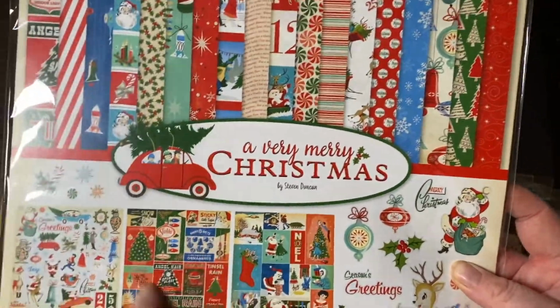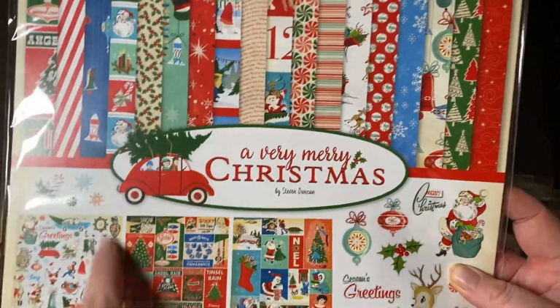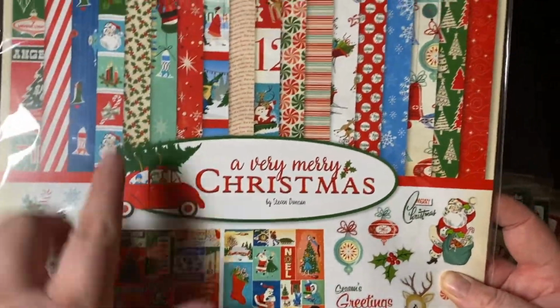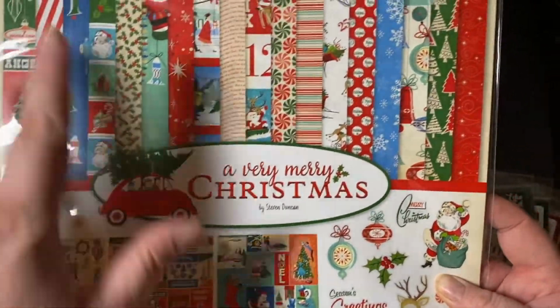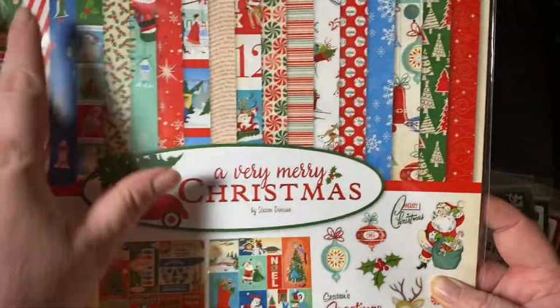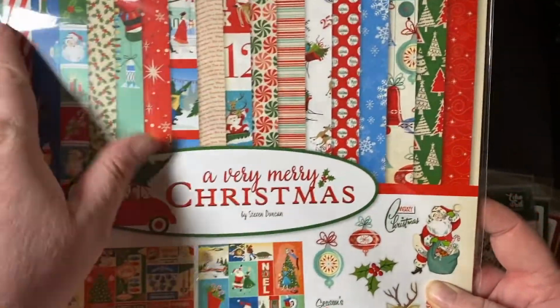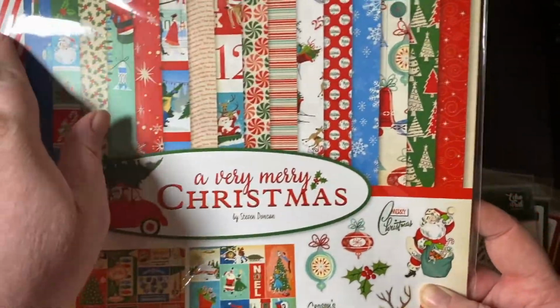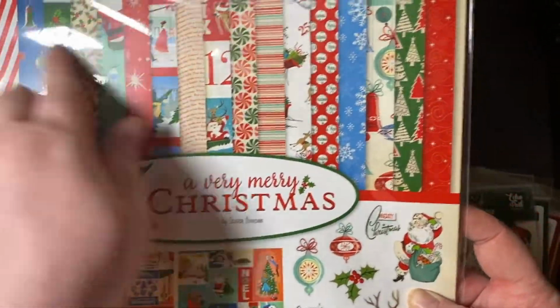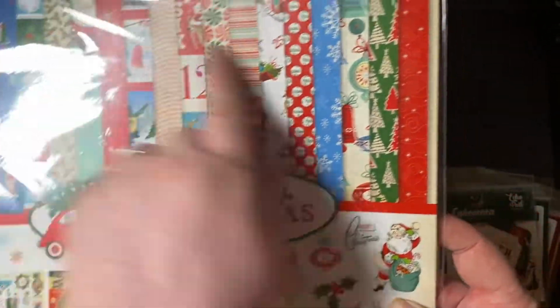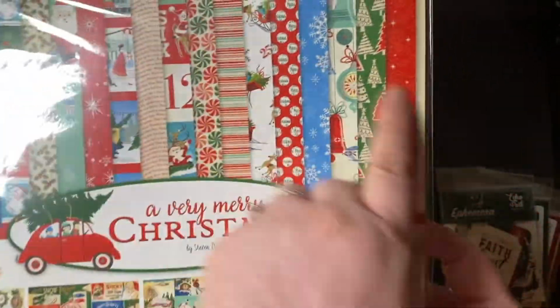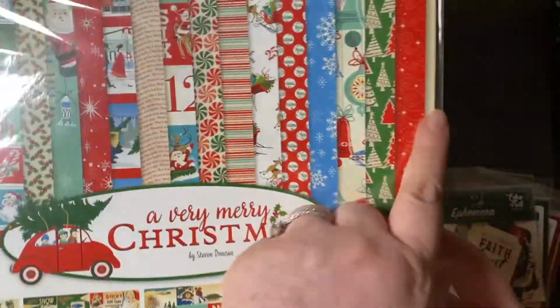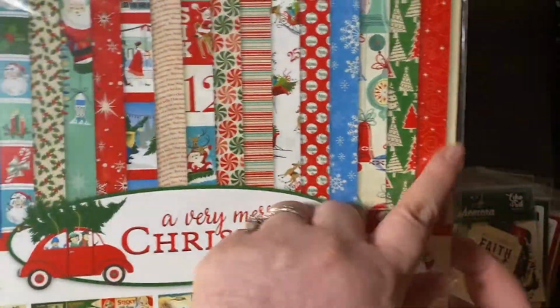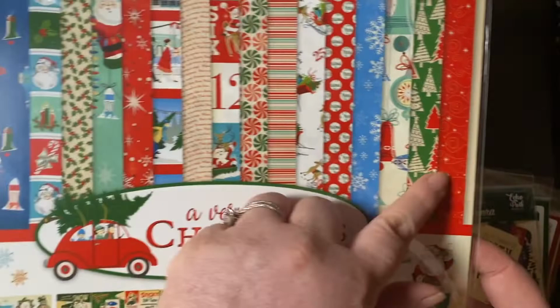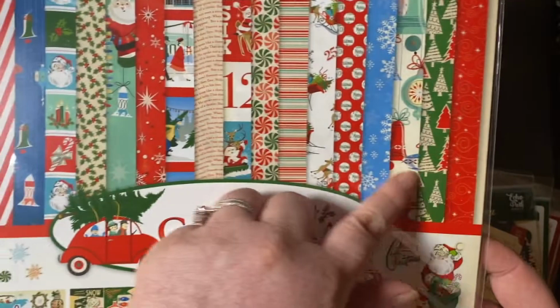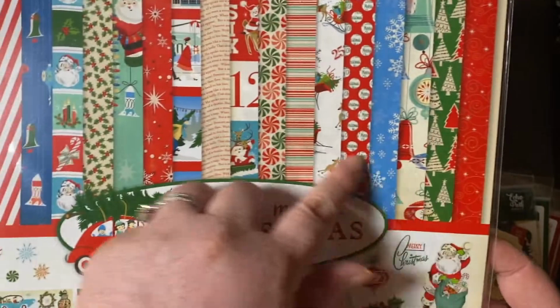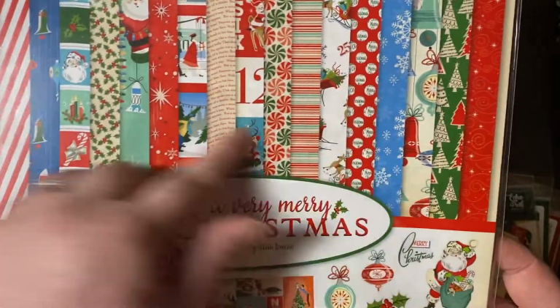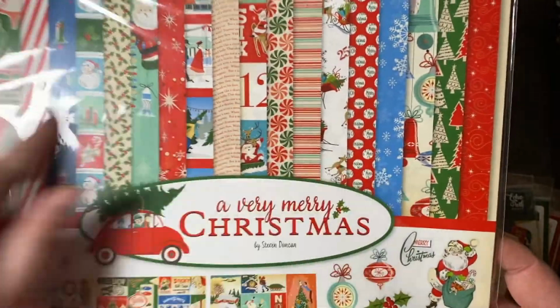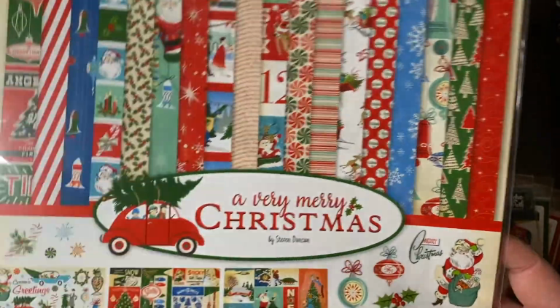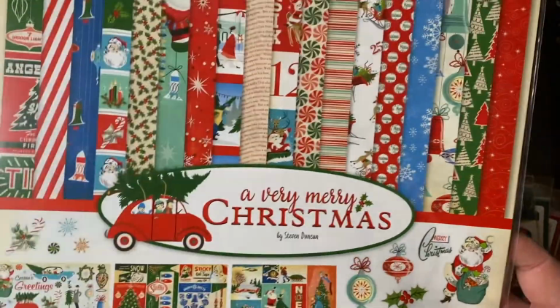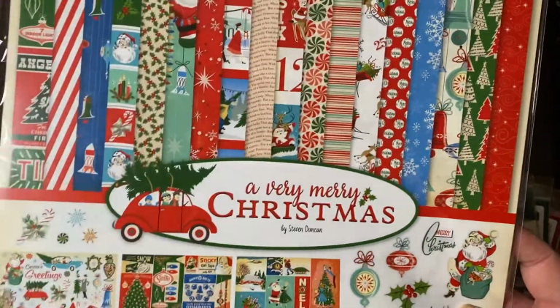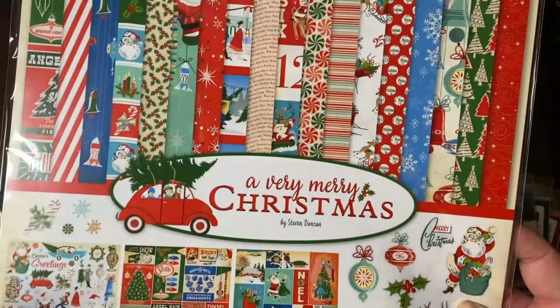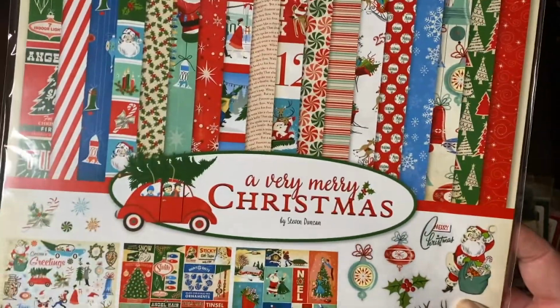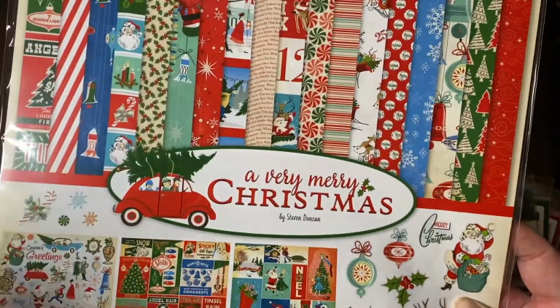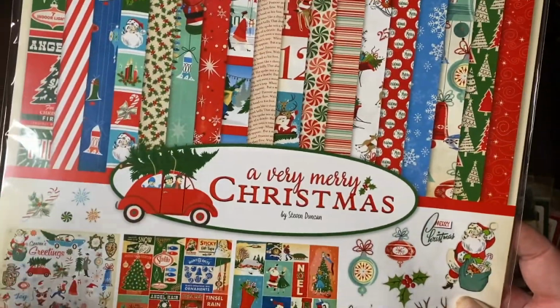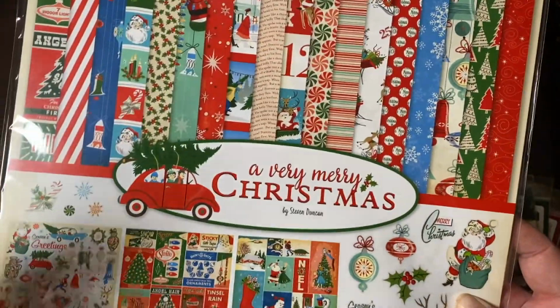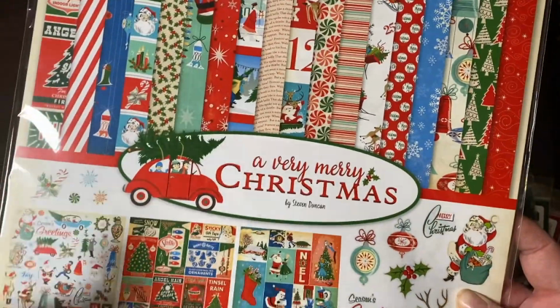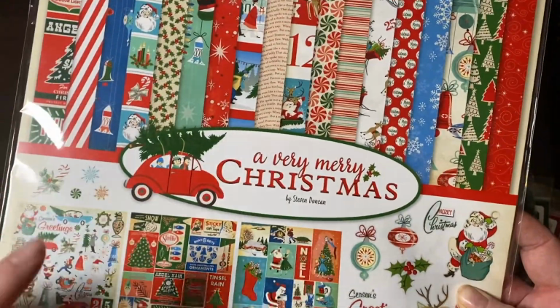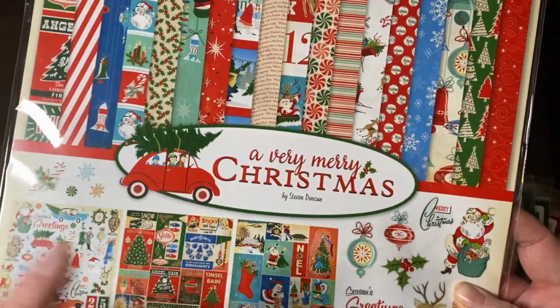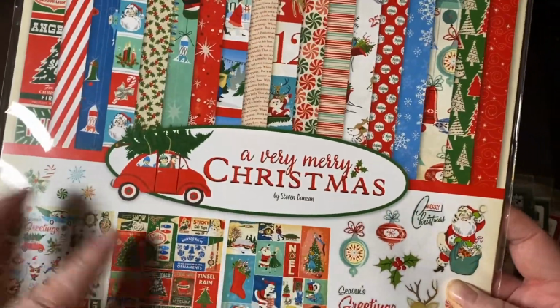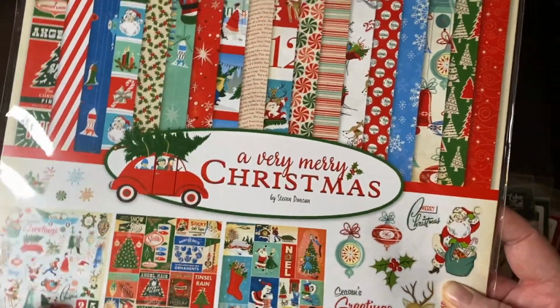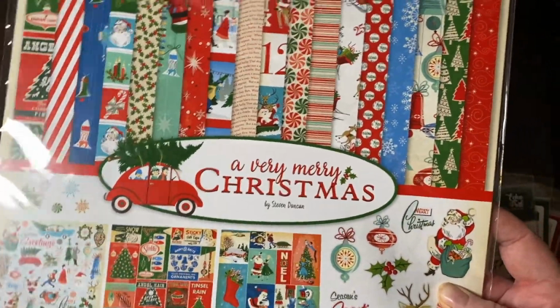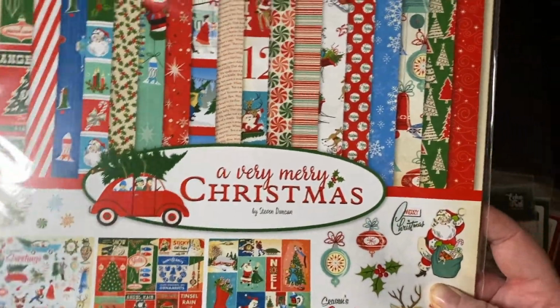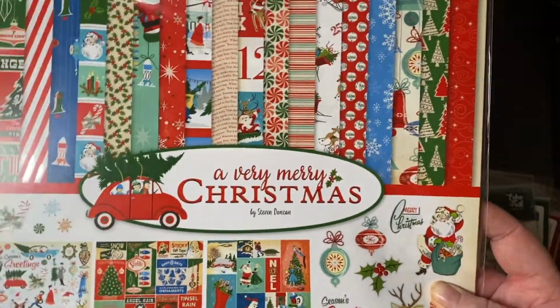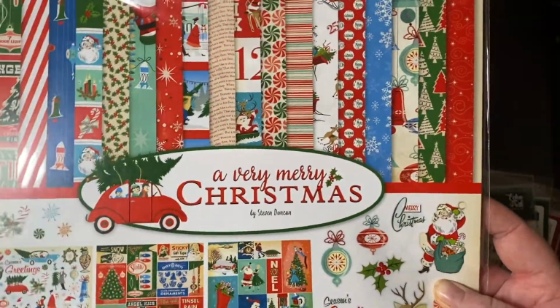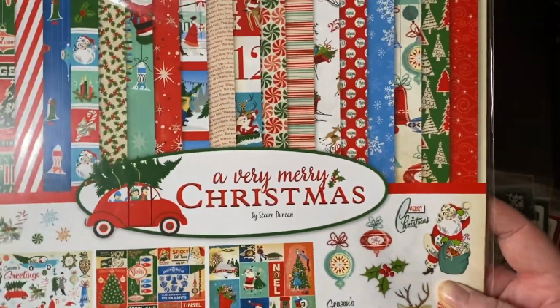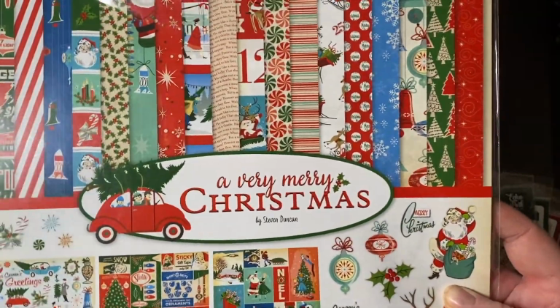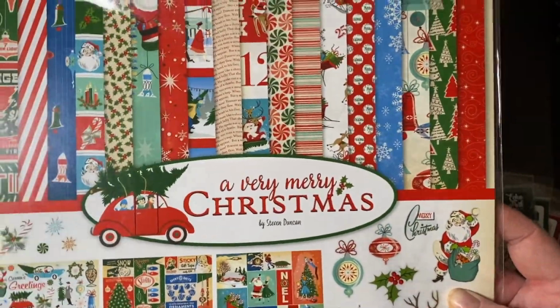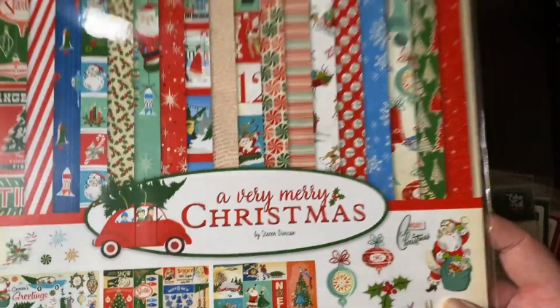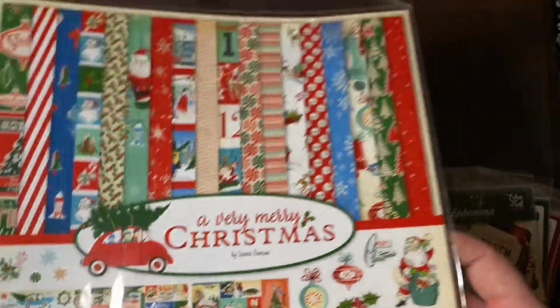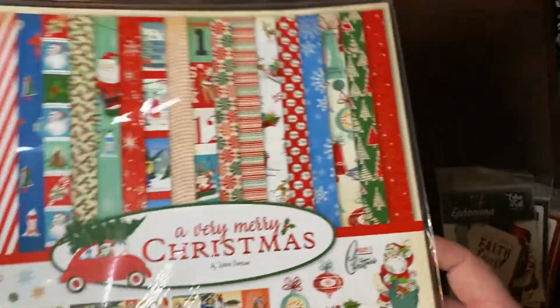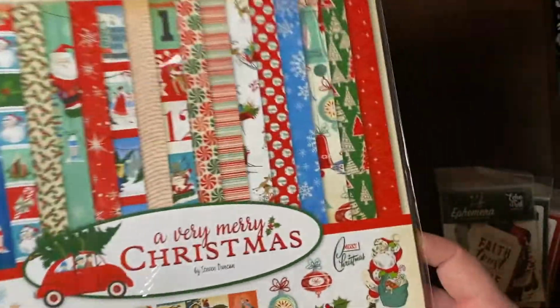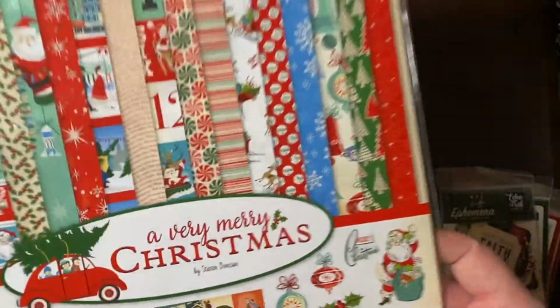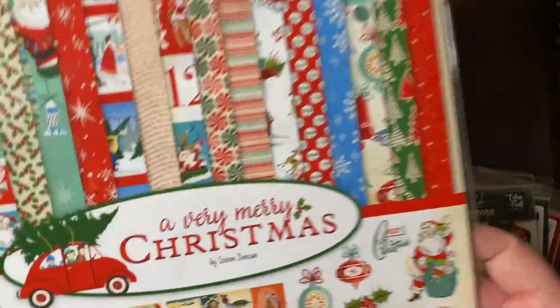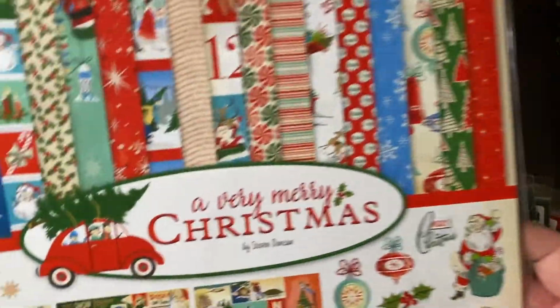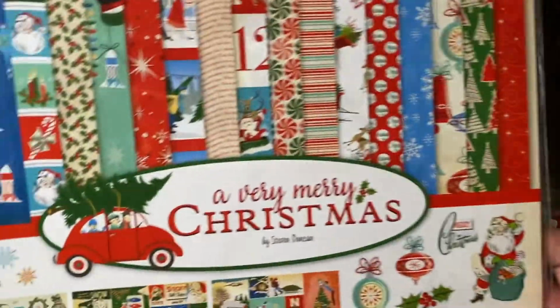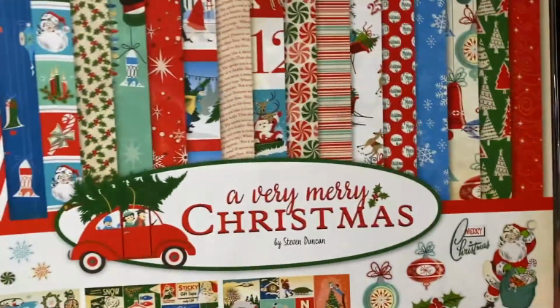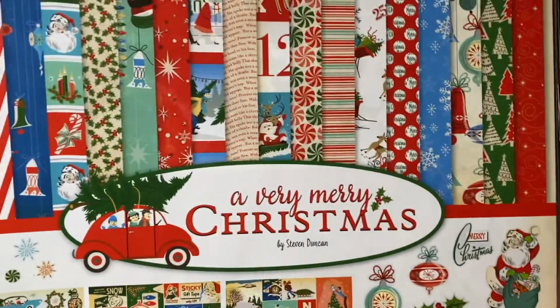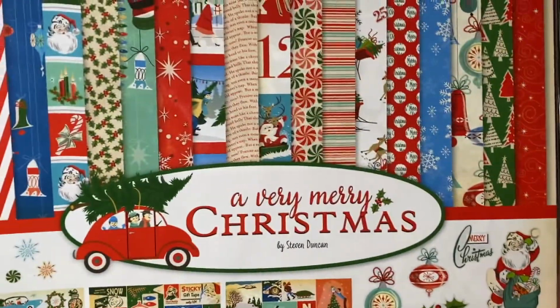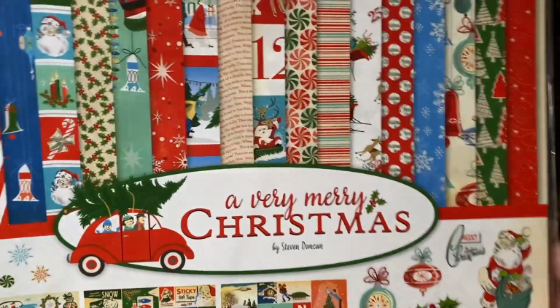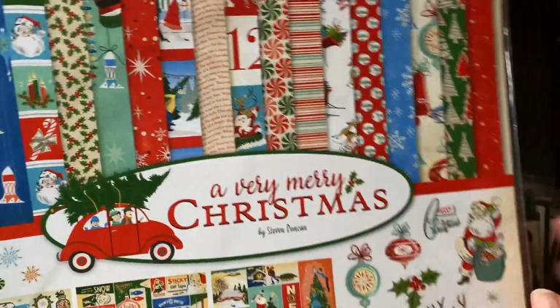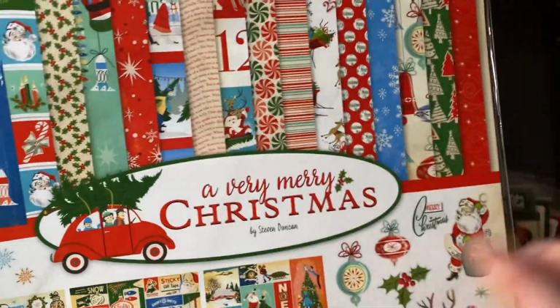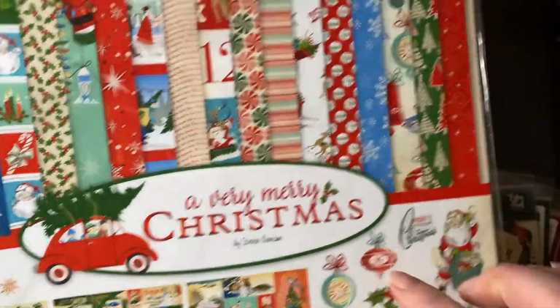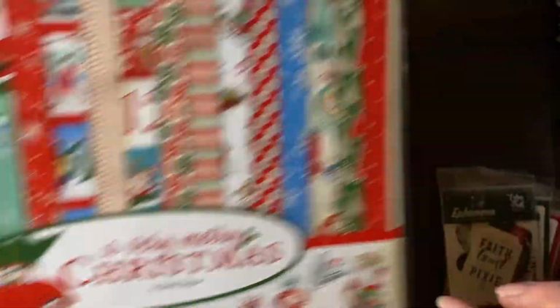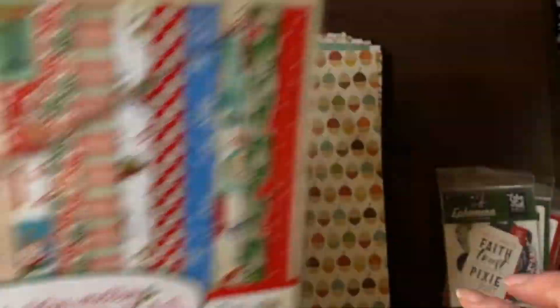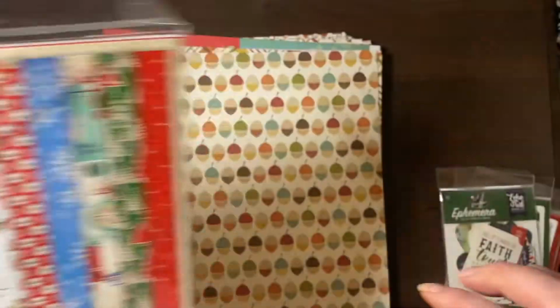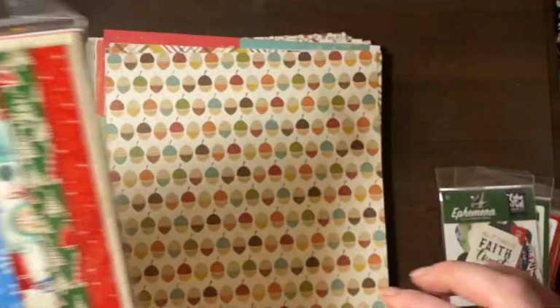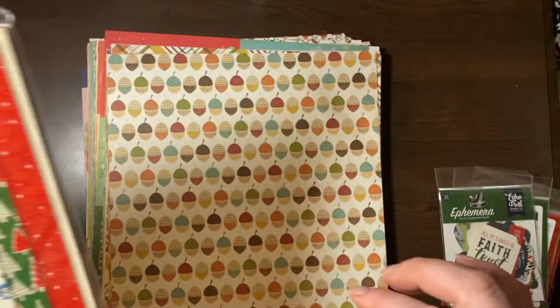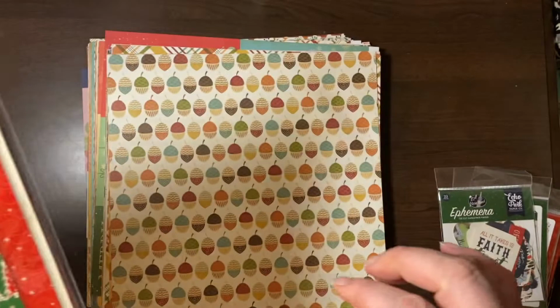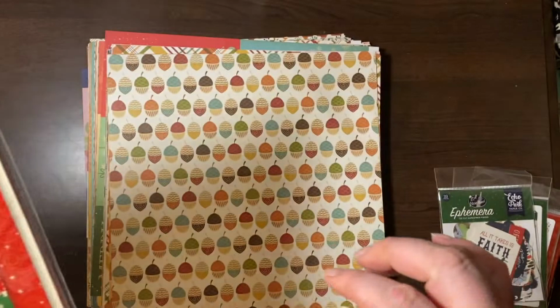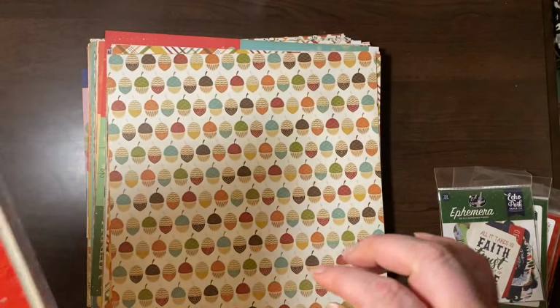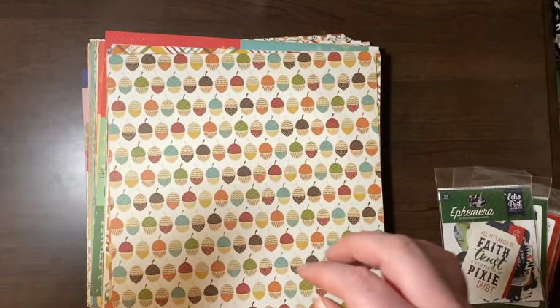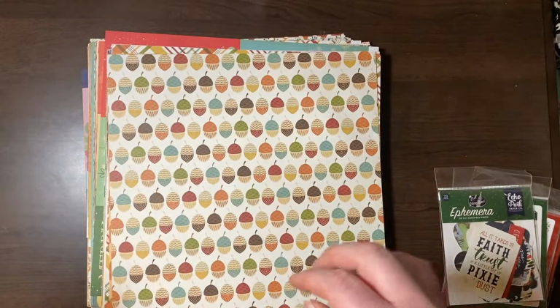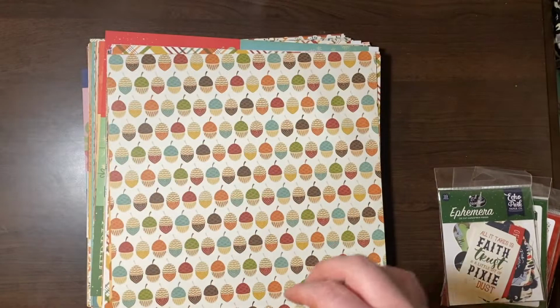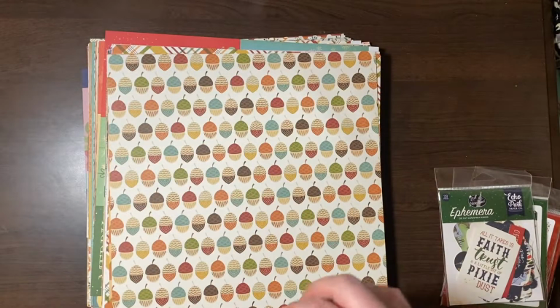I bought a few of these extra pages. This is A Very Merry Christmas by Studio Duncan — those are the only two collections I think I got.